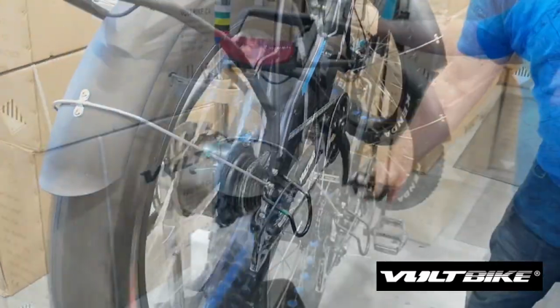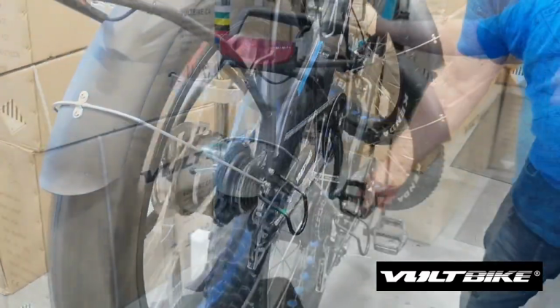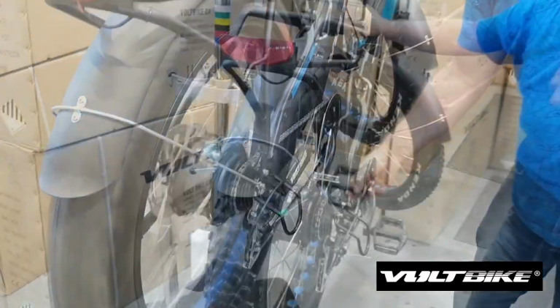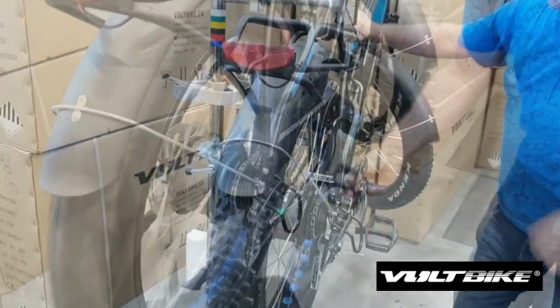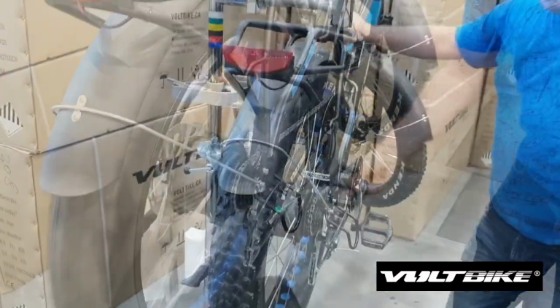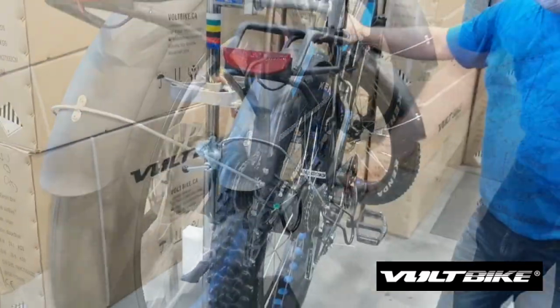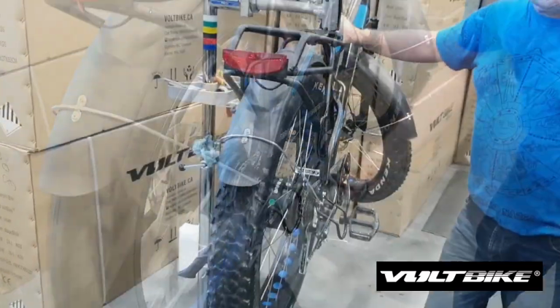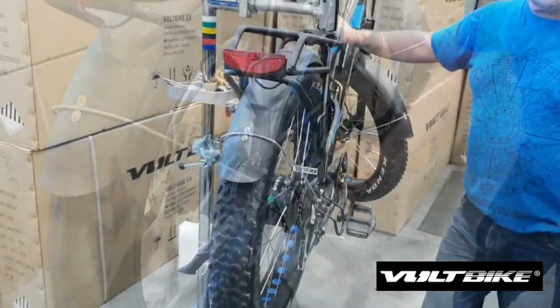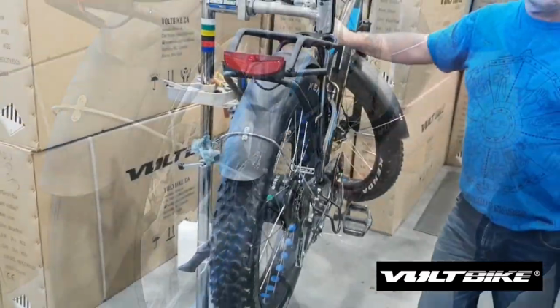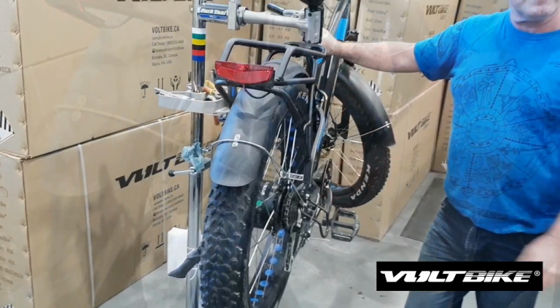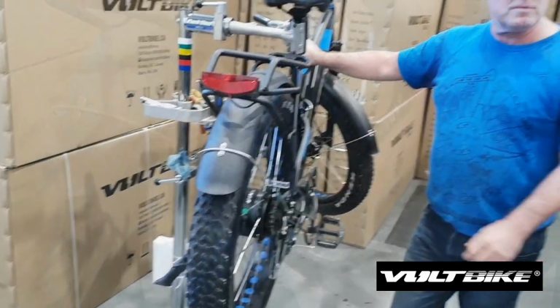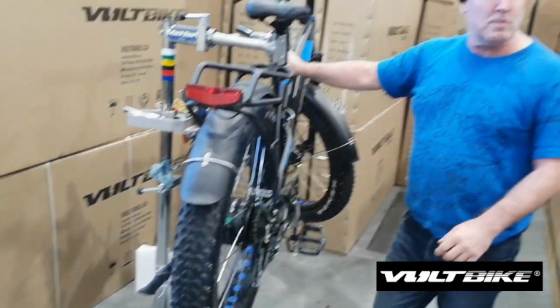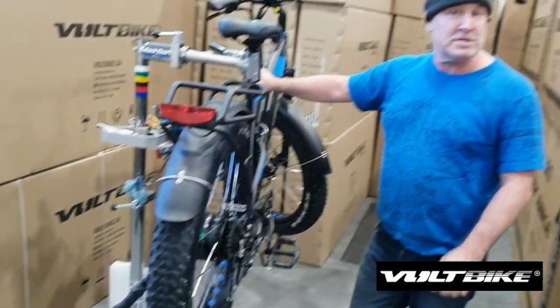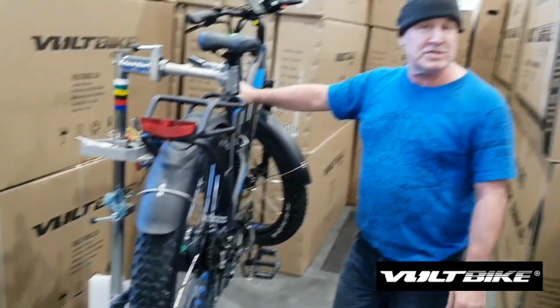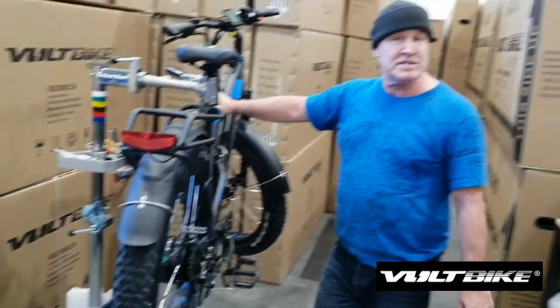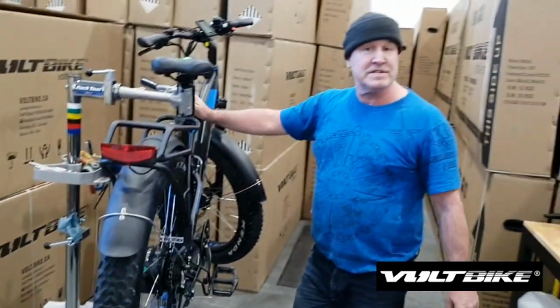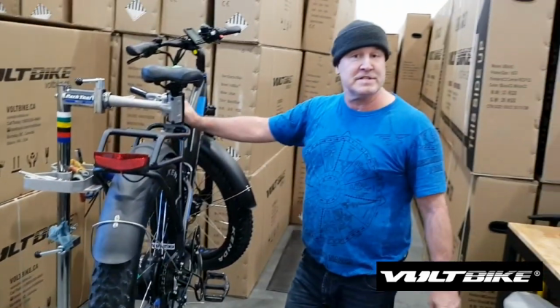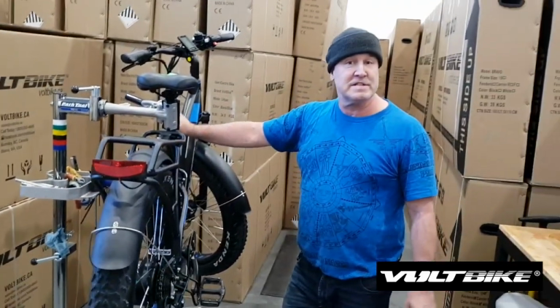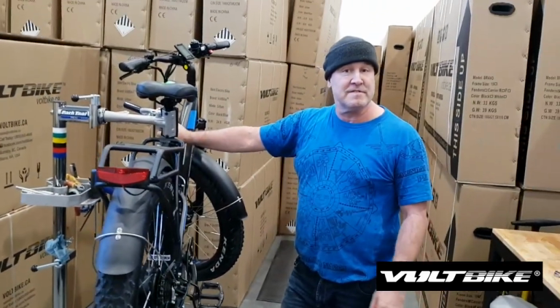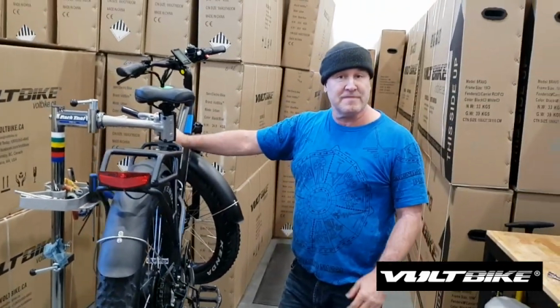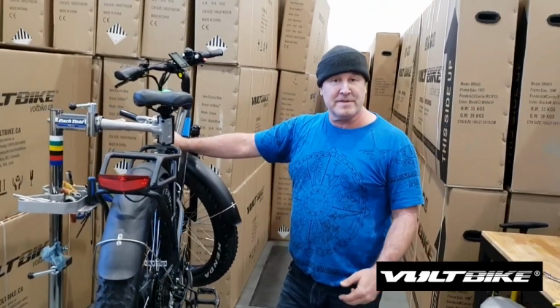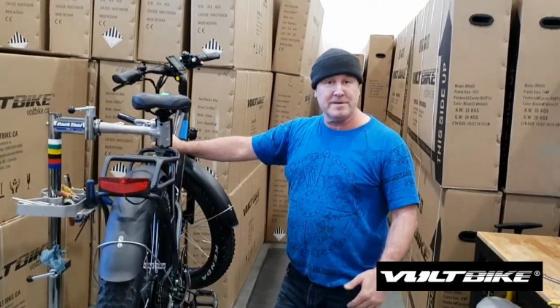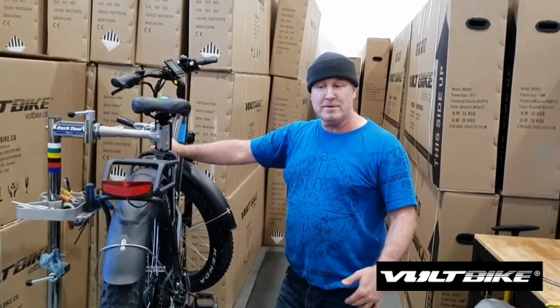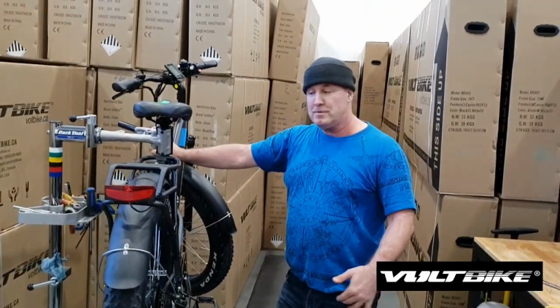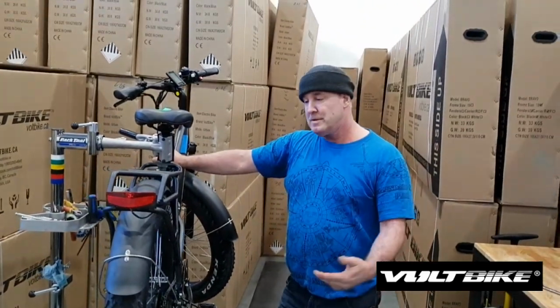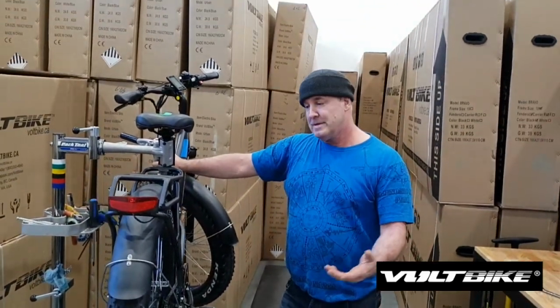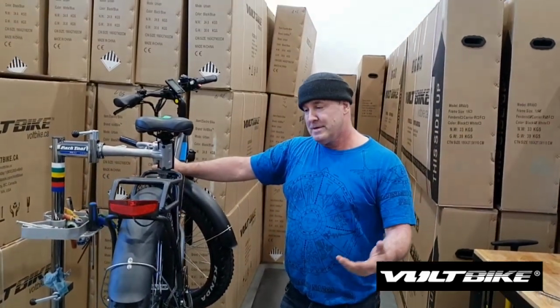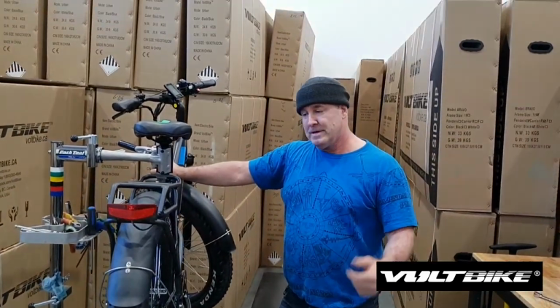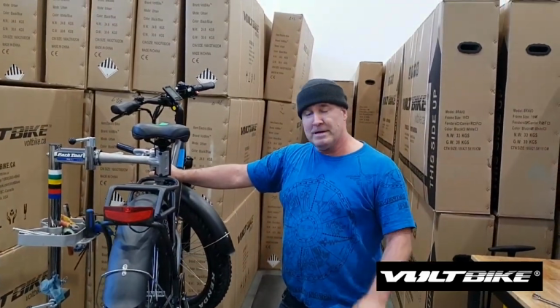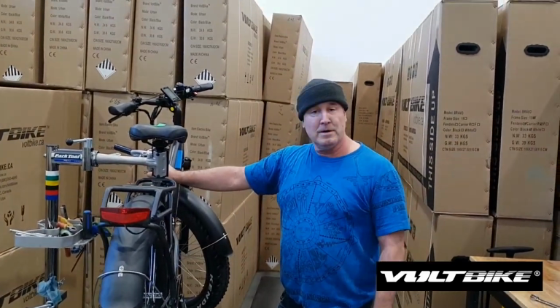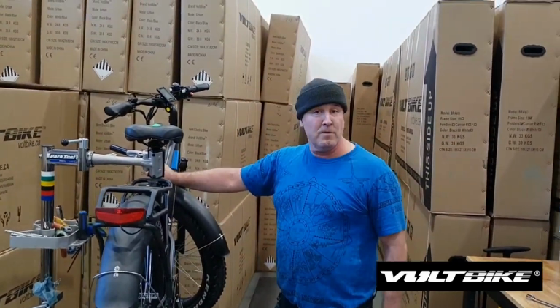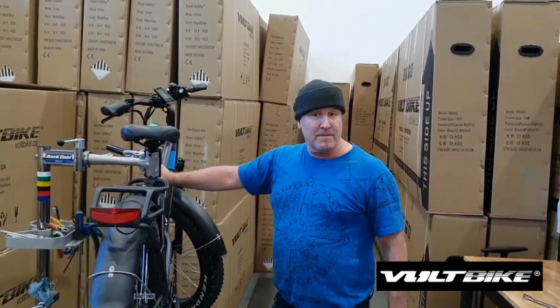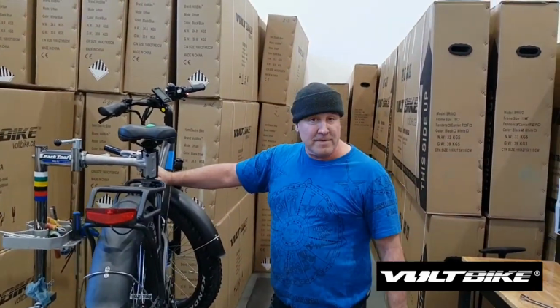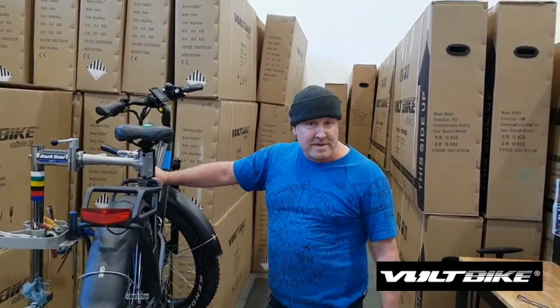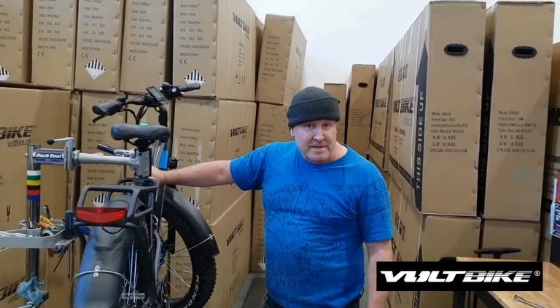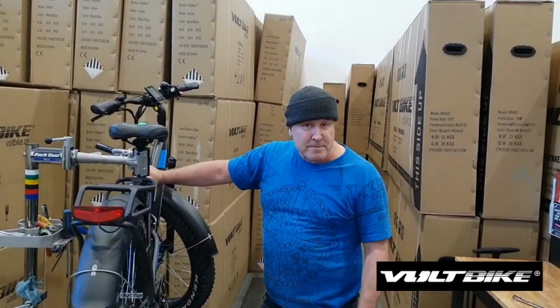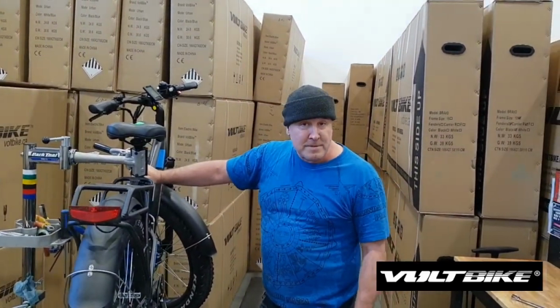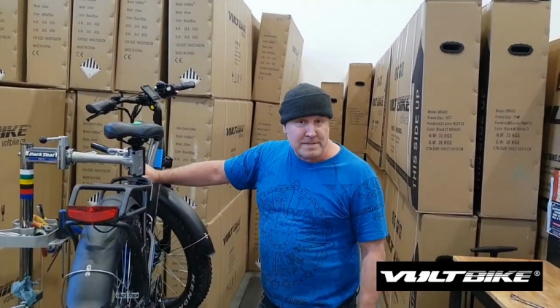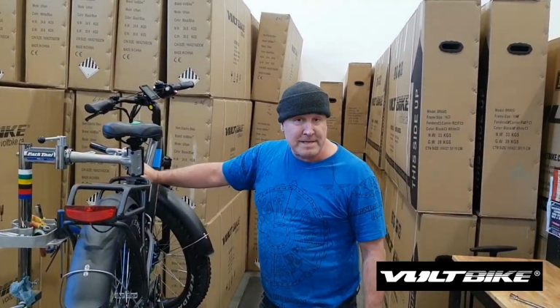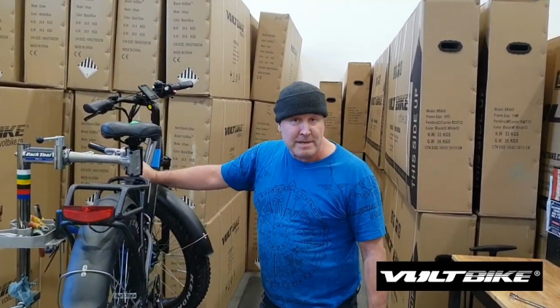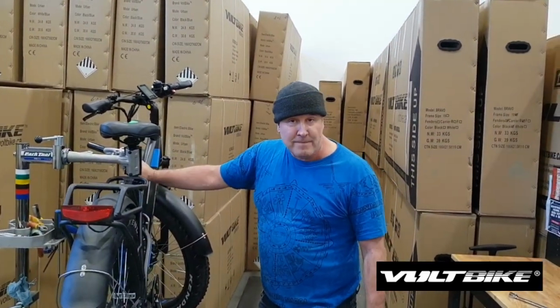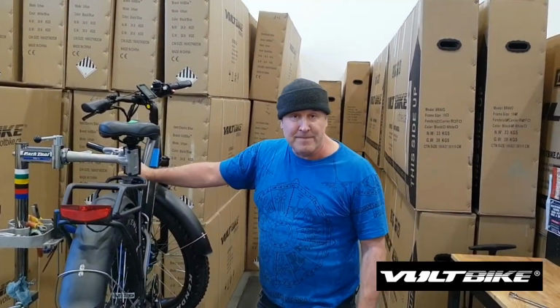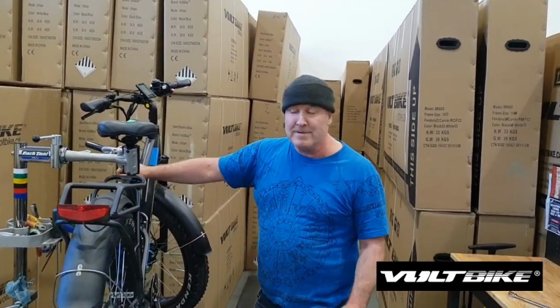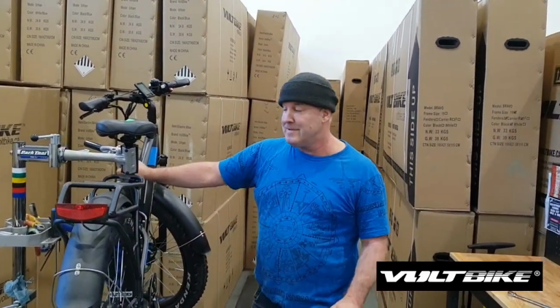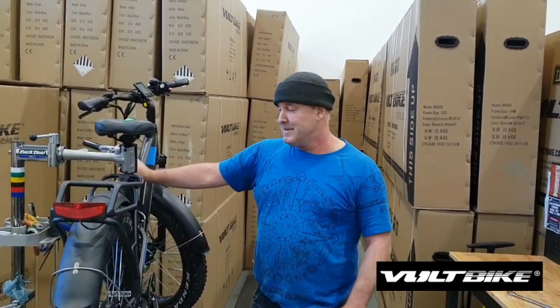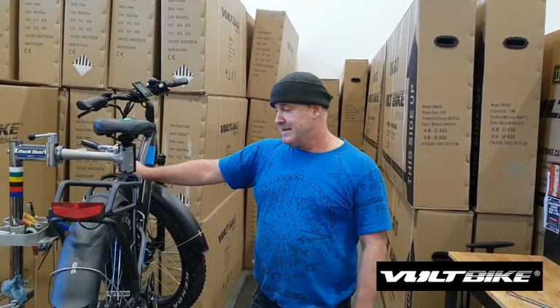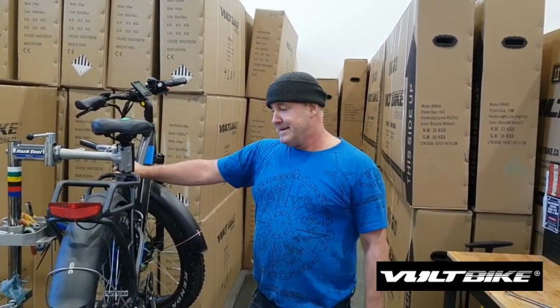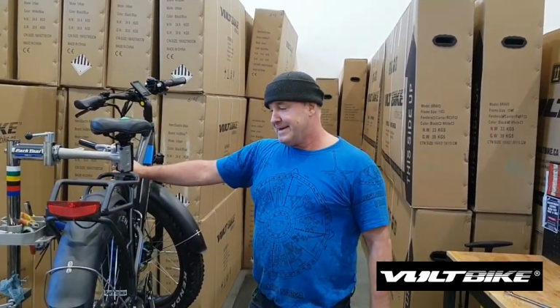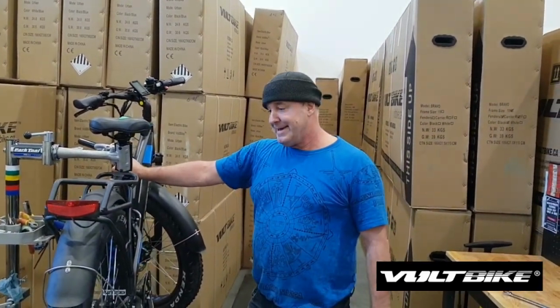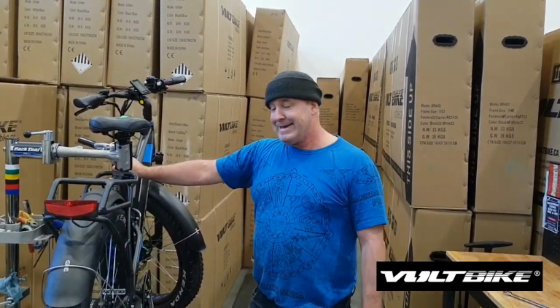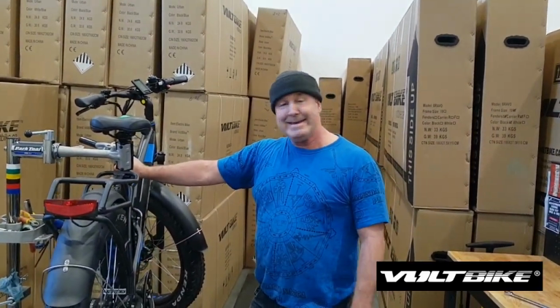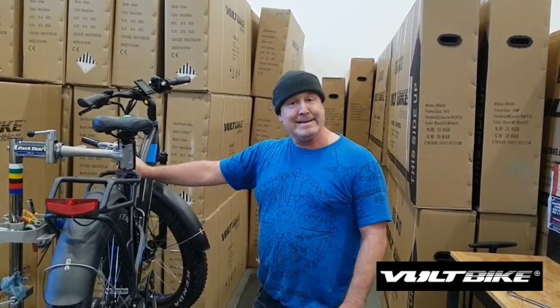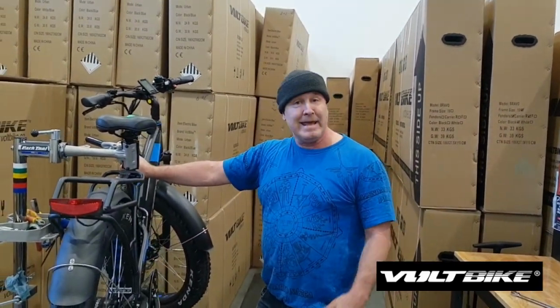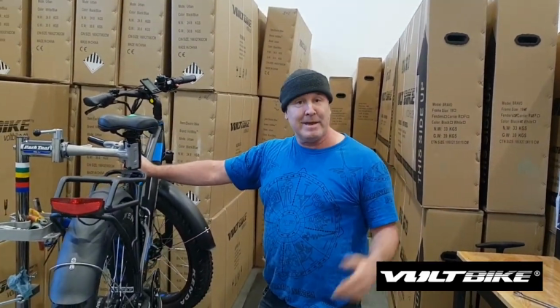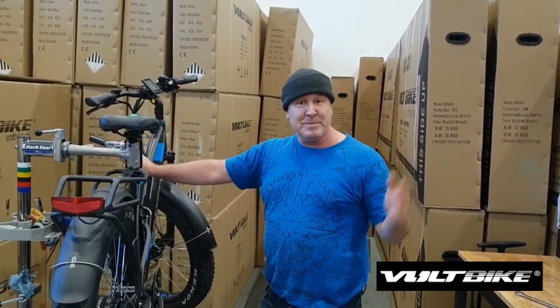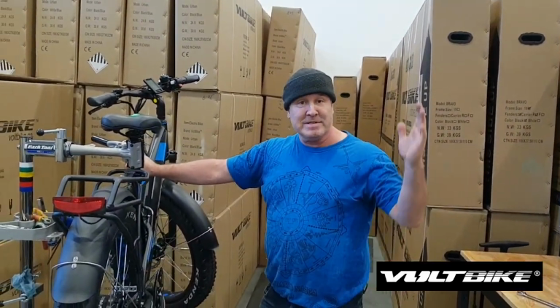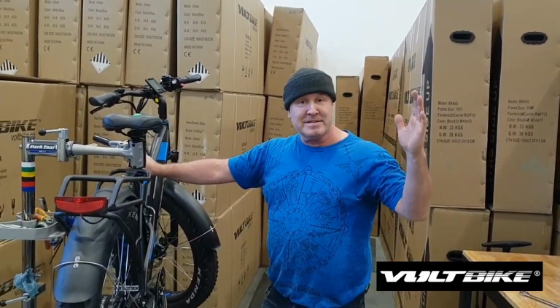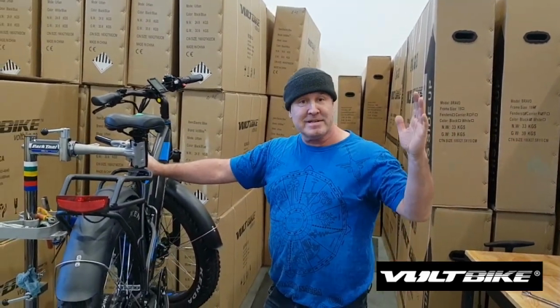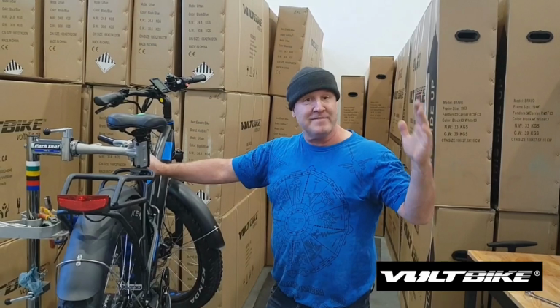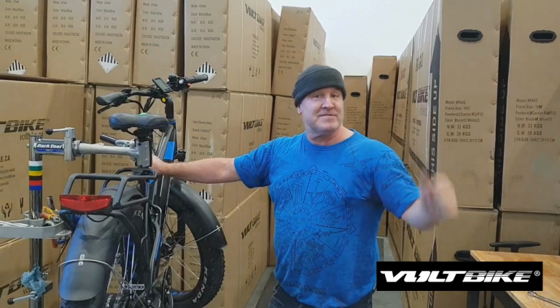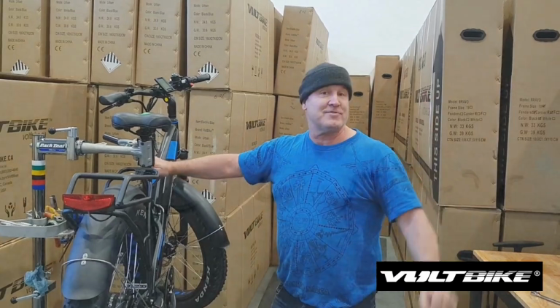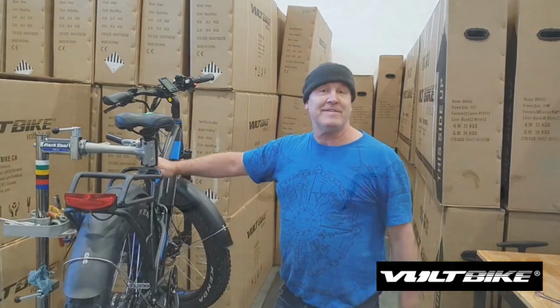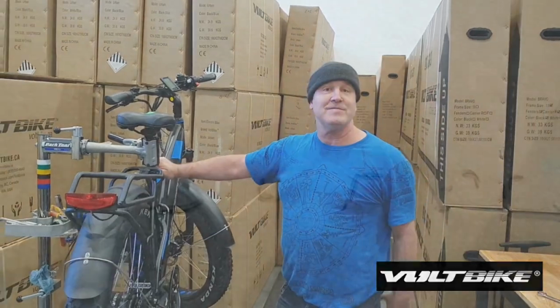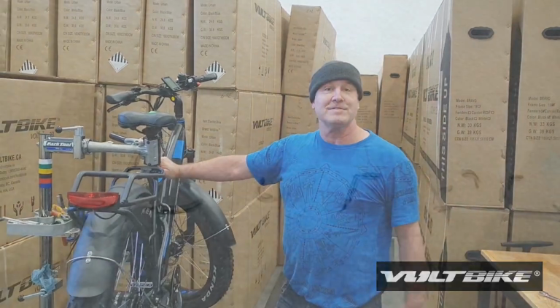Thank you for watching this video. Hopefully it was helpful, and happy and safe travels.